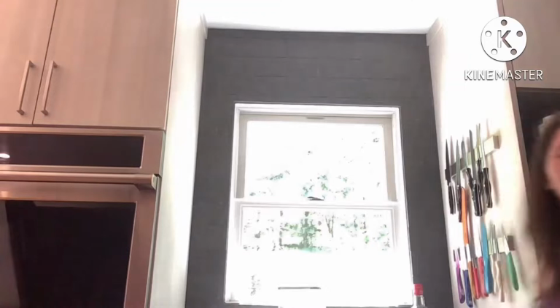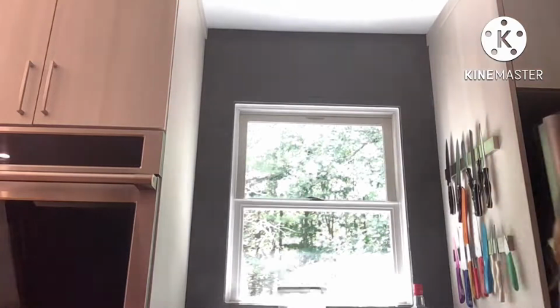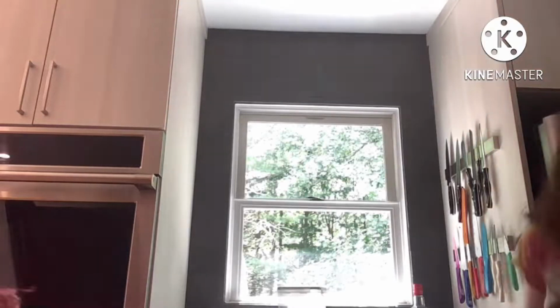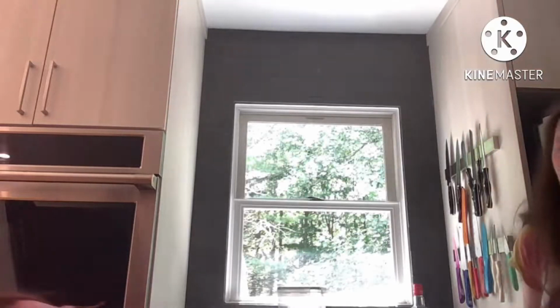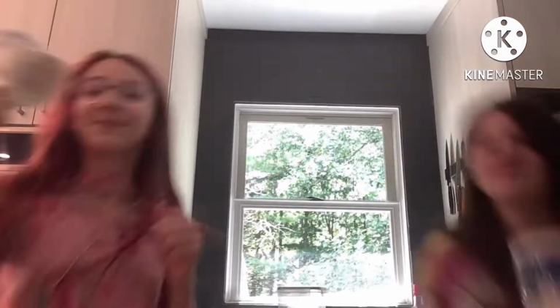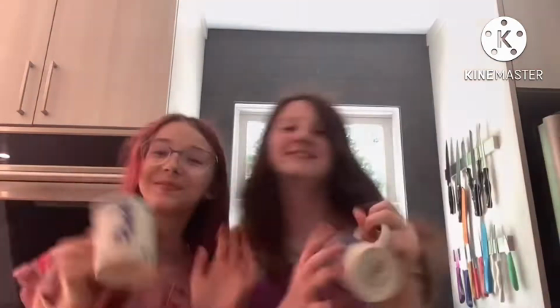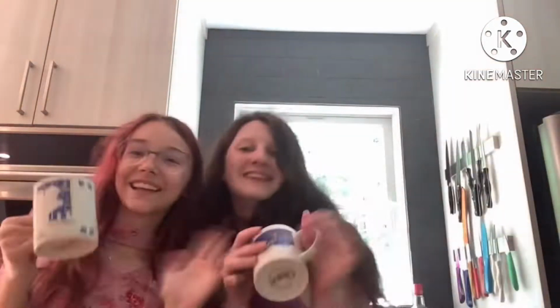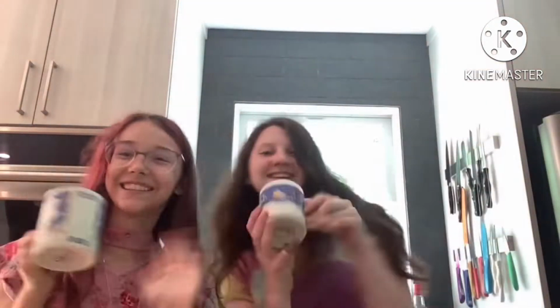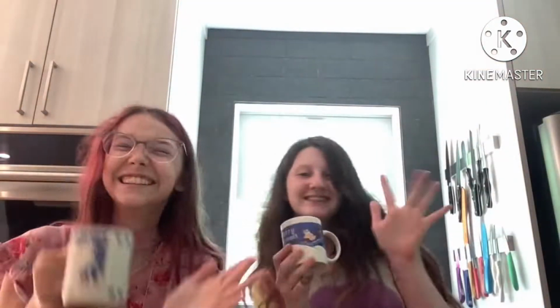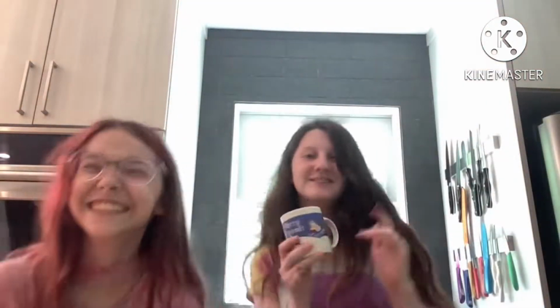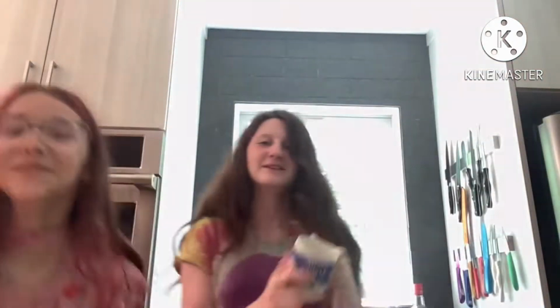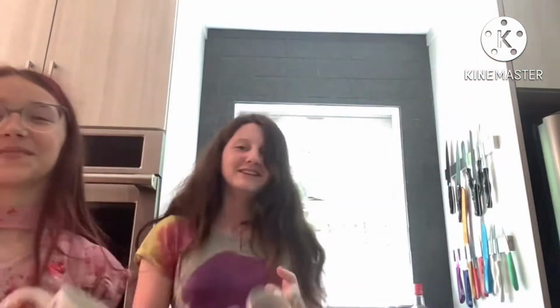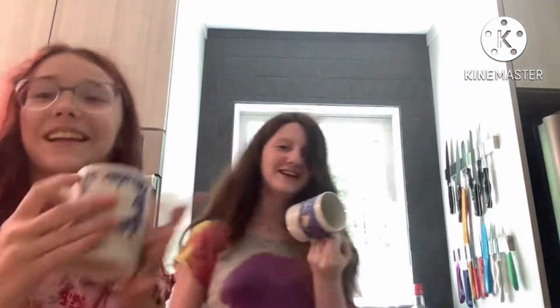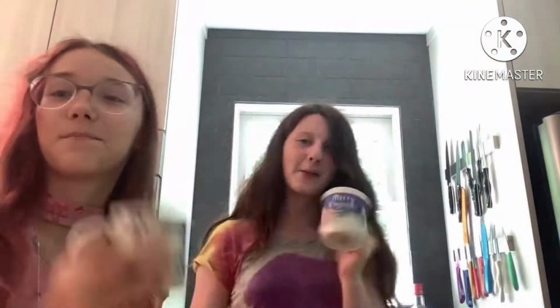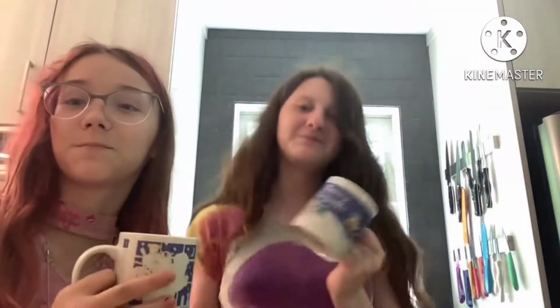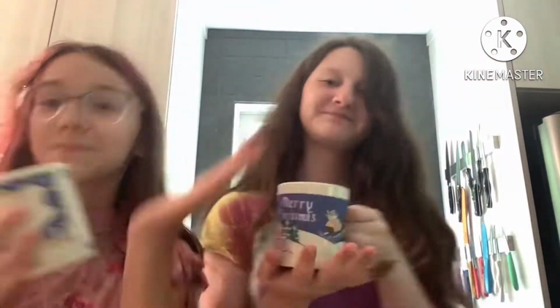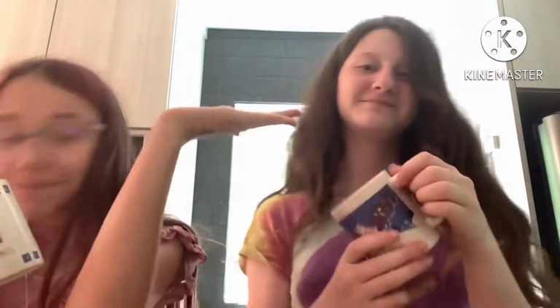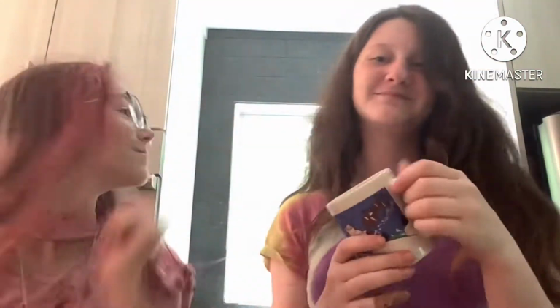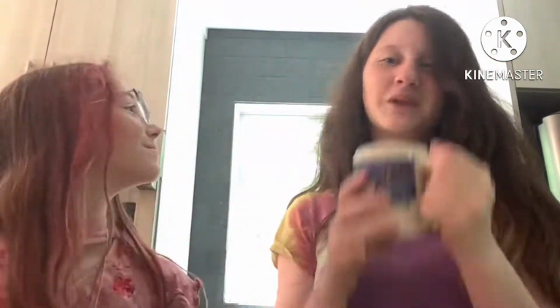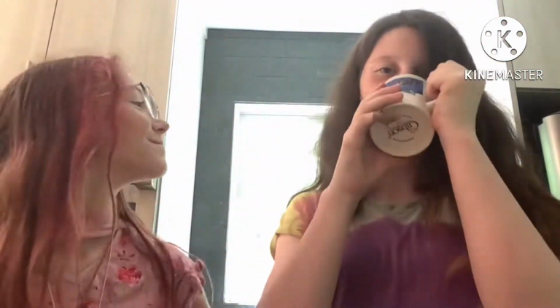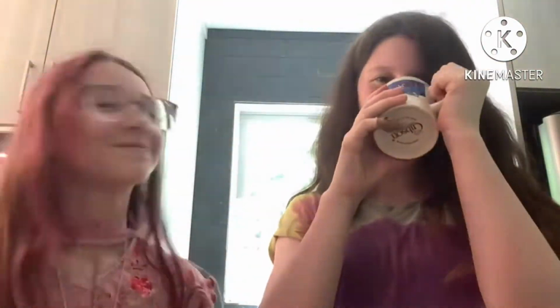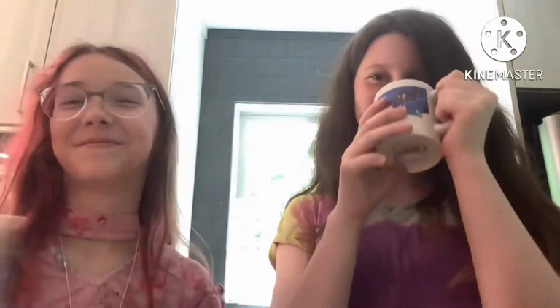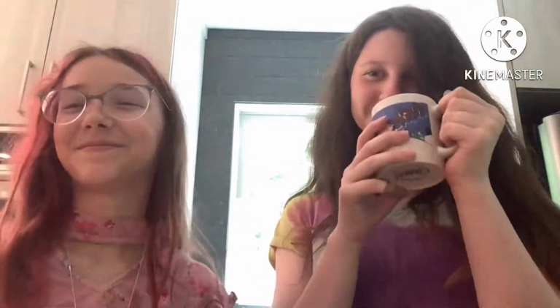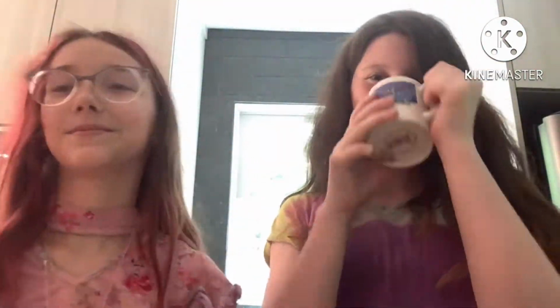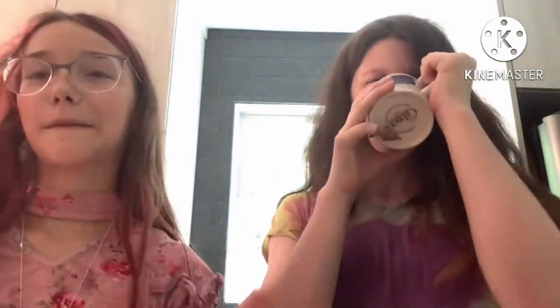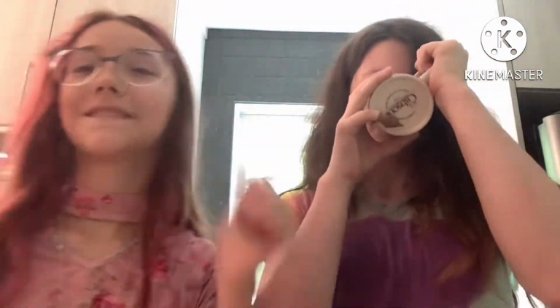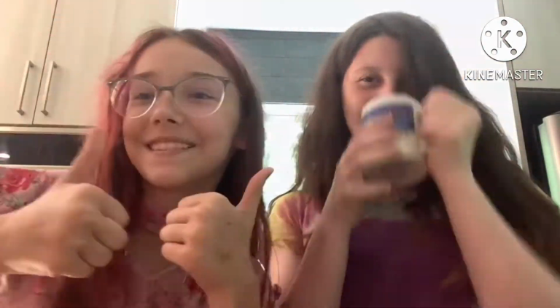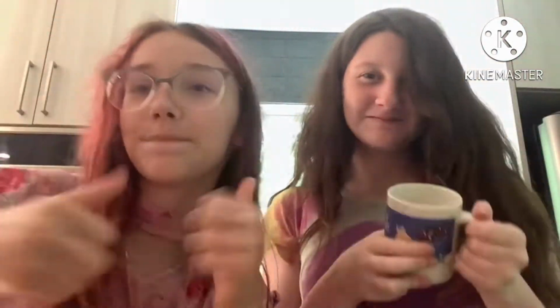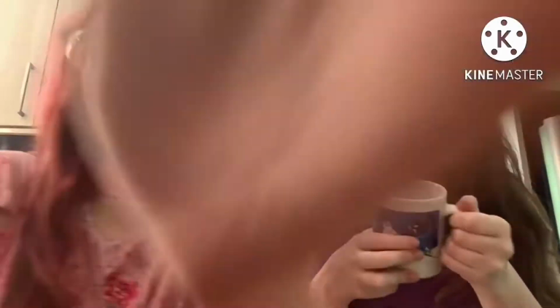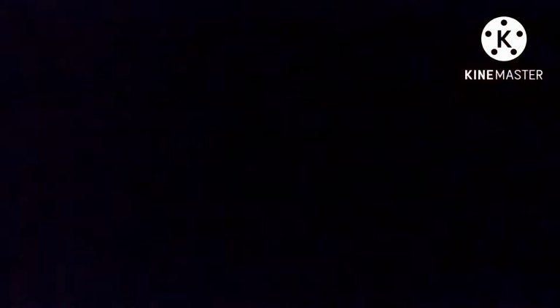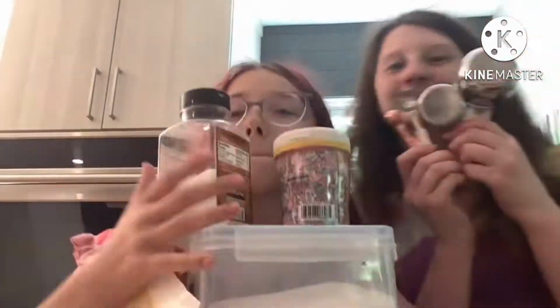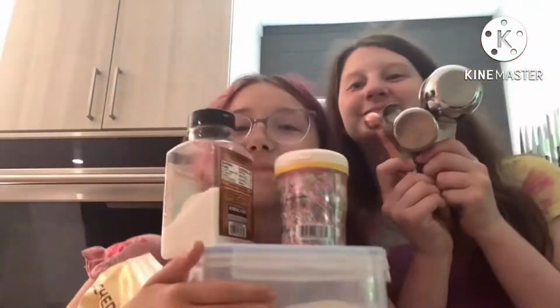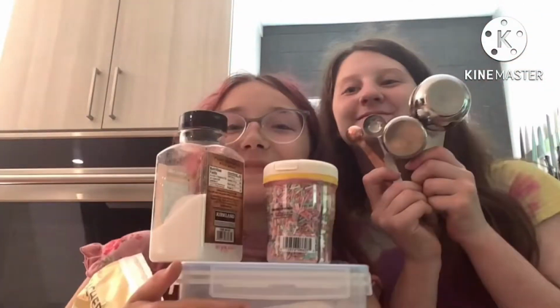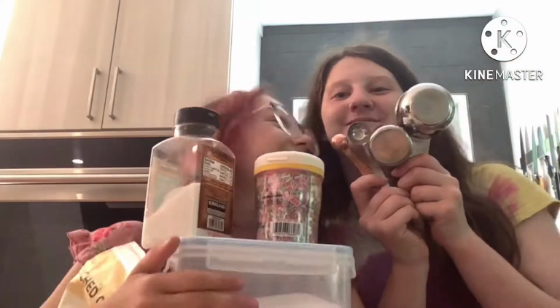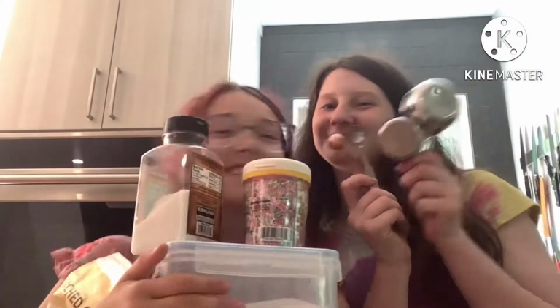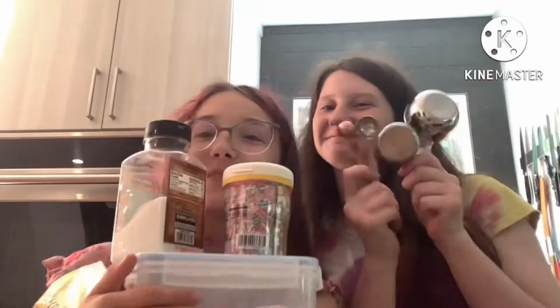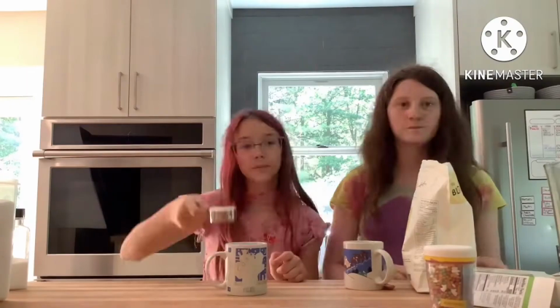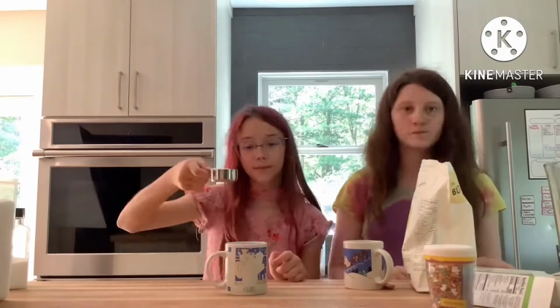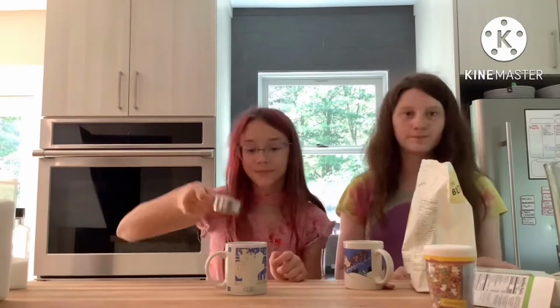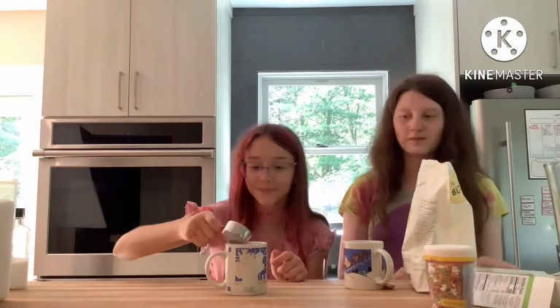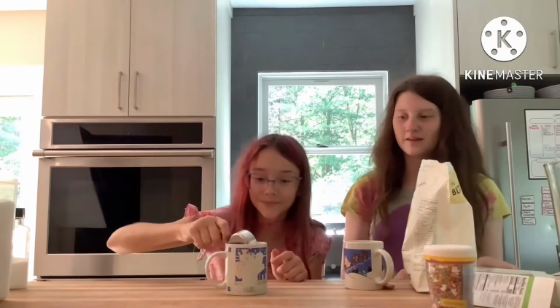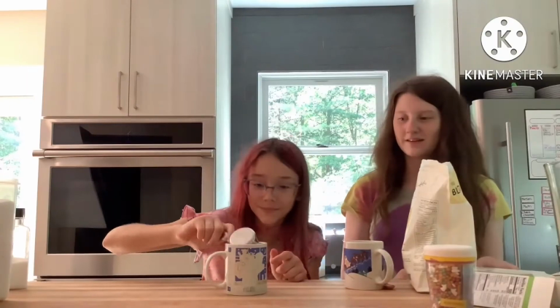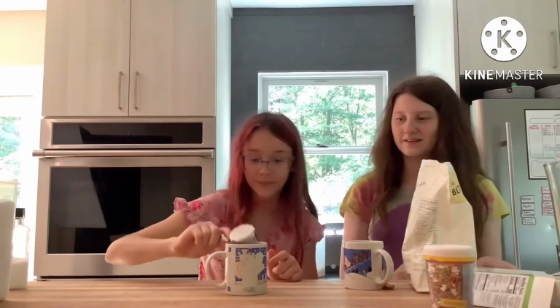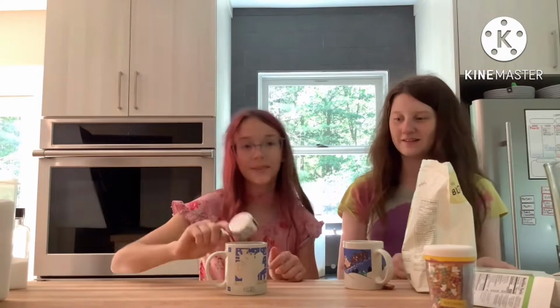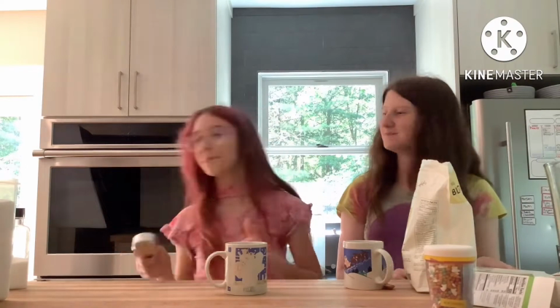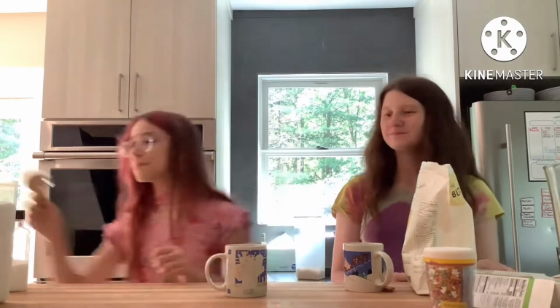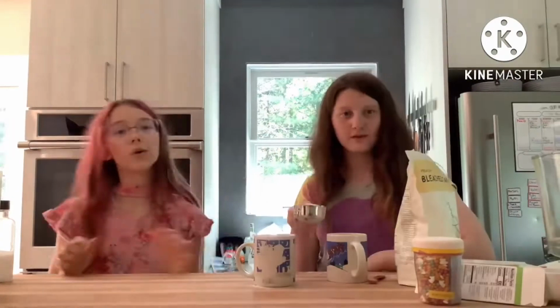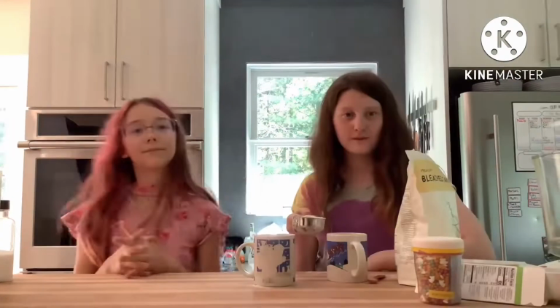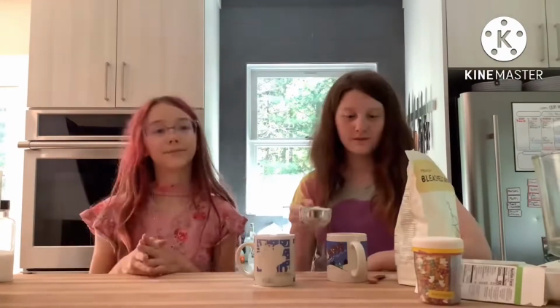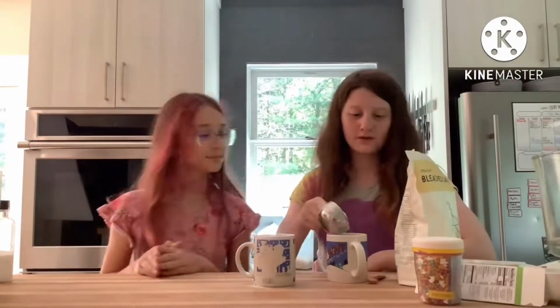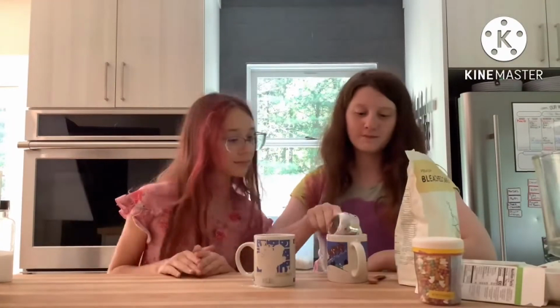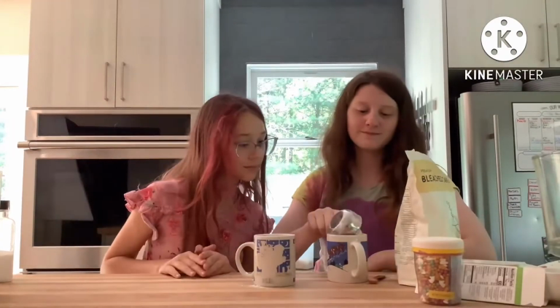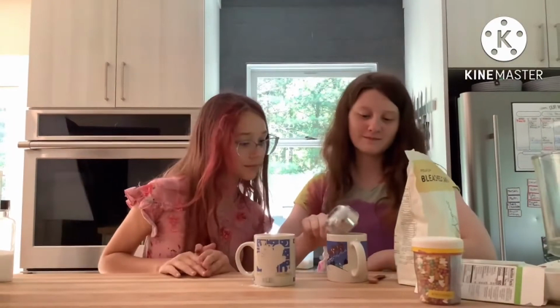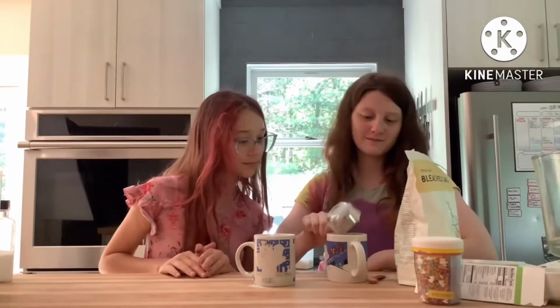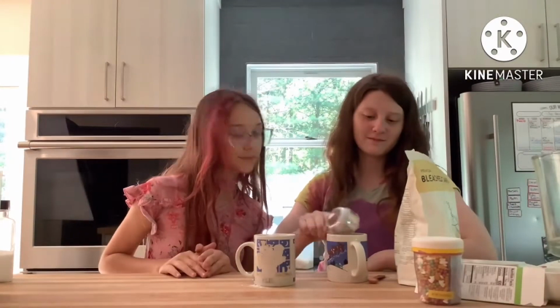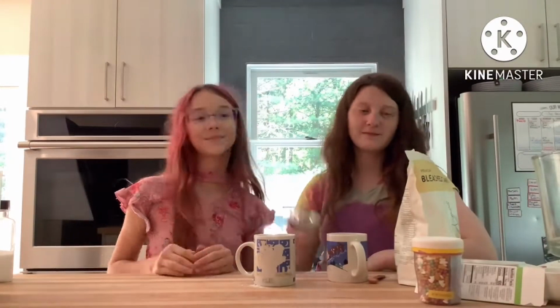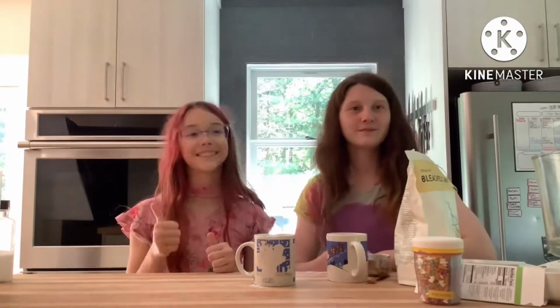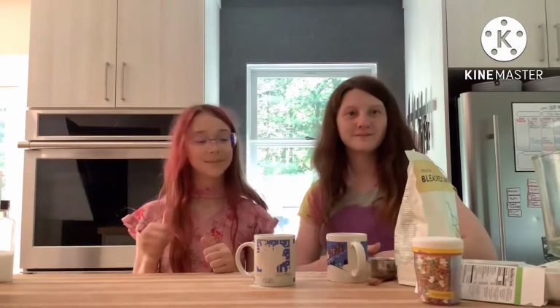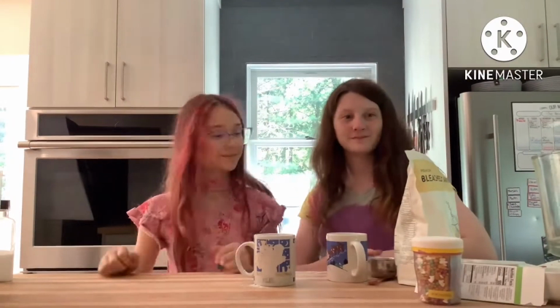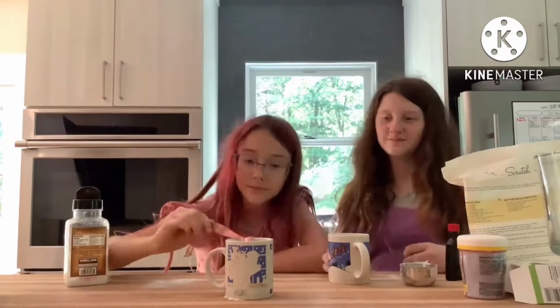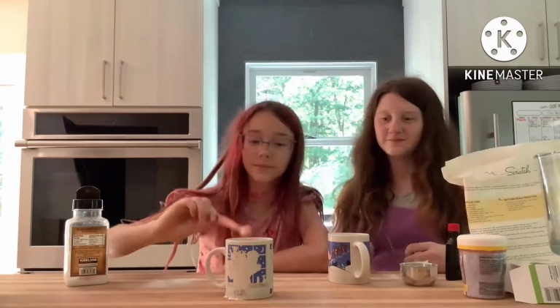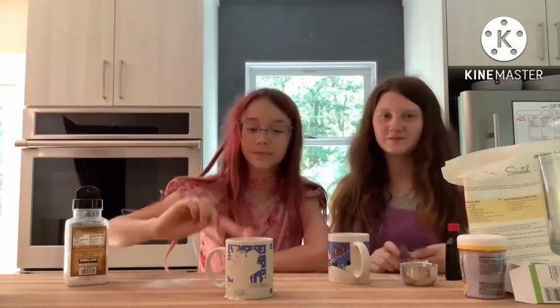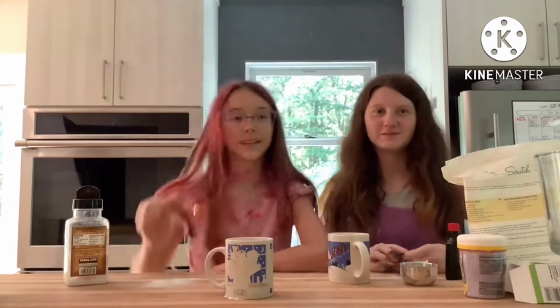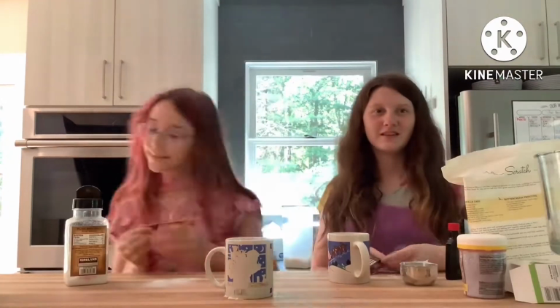Hey guys! It's Rex and LK, and we're doing a cooking challenge.